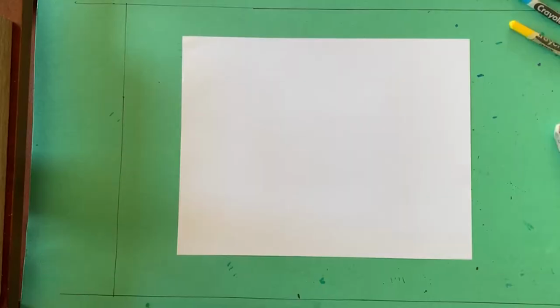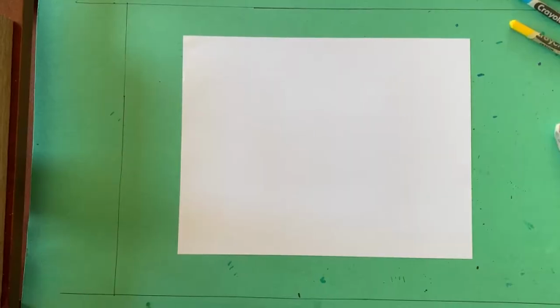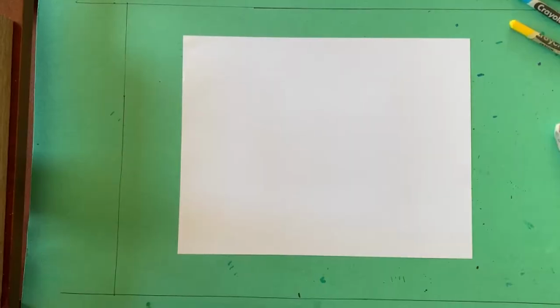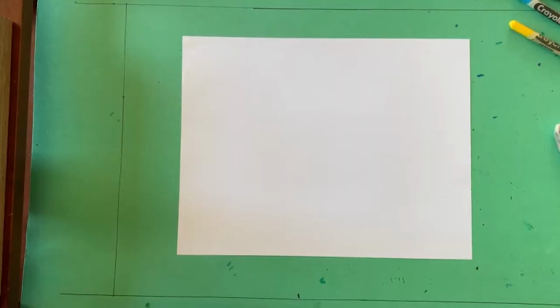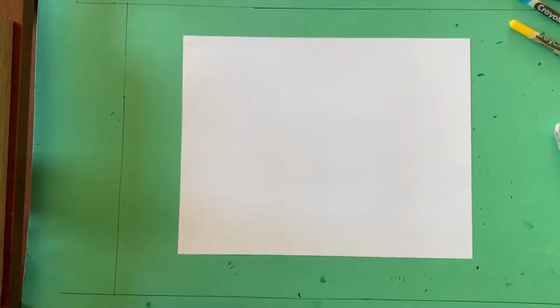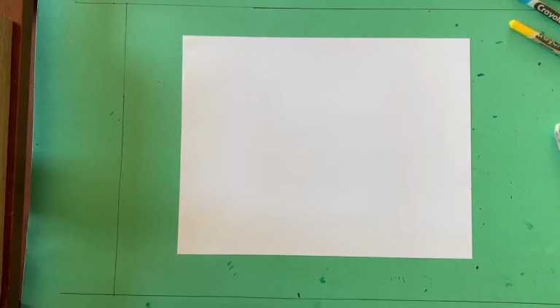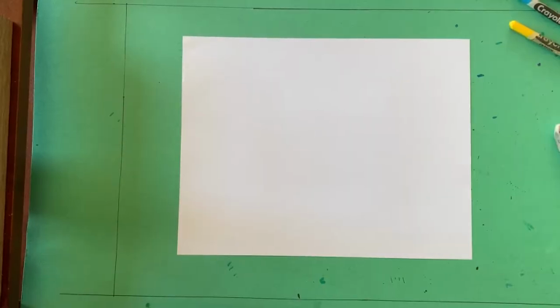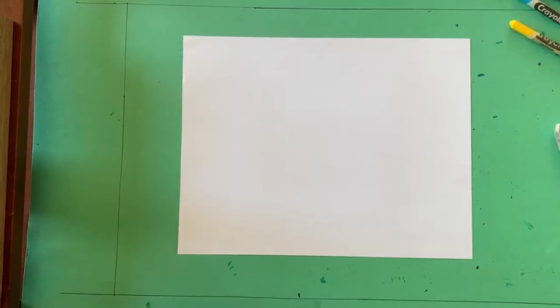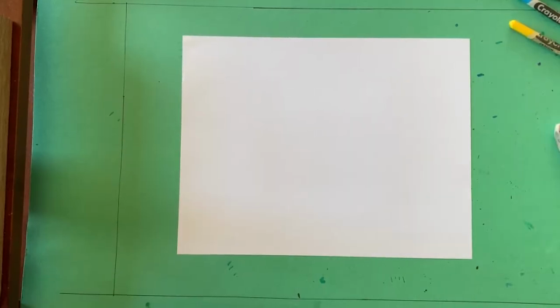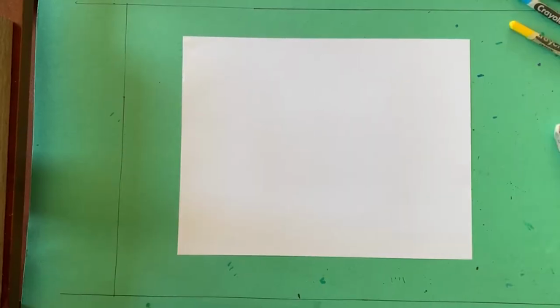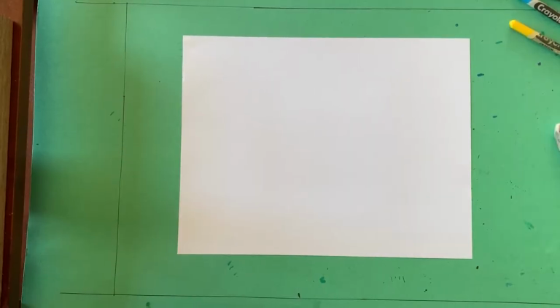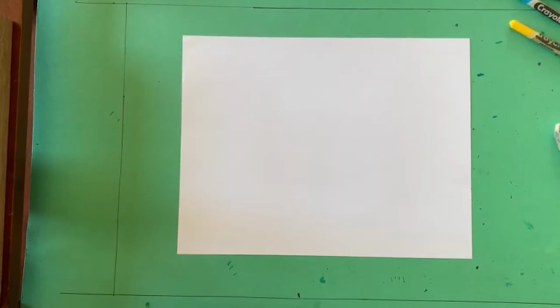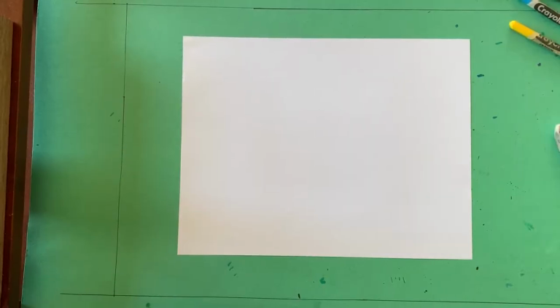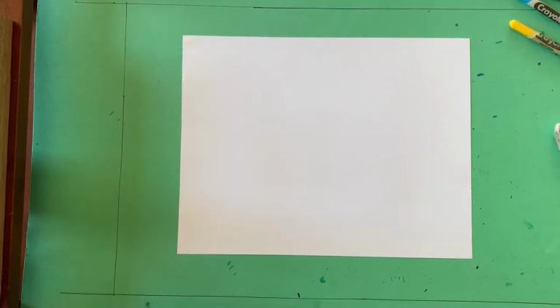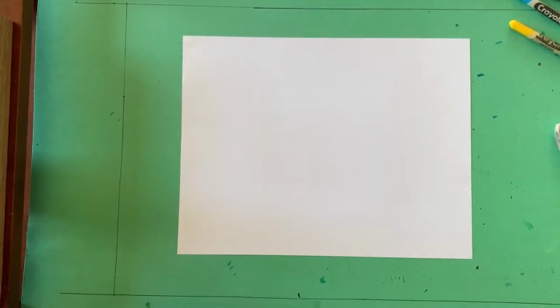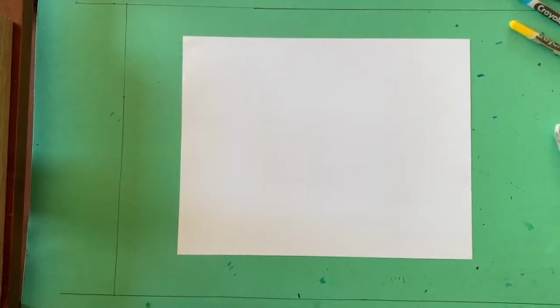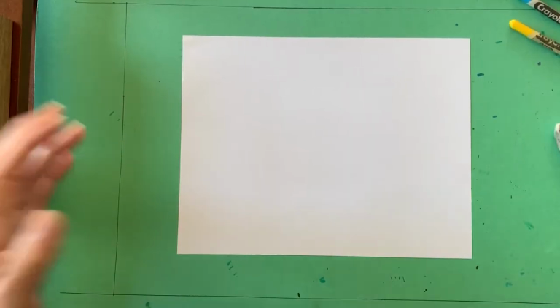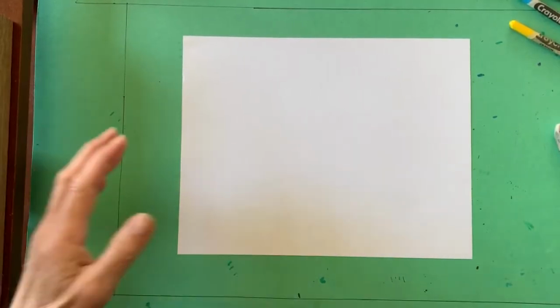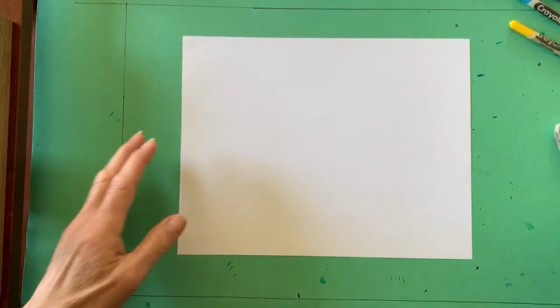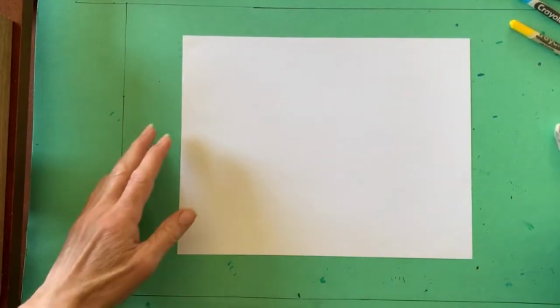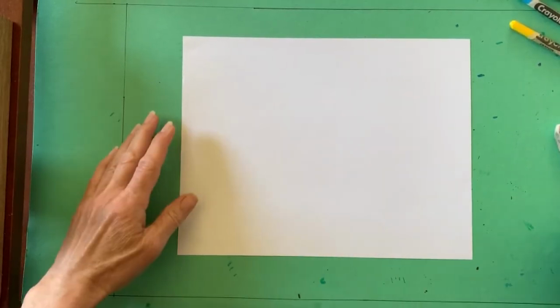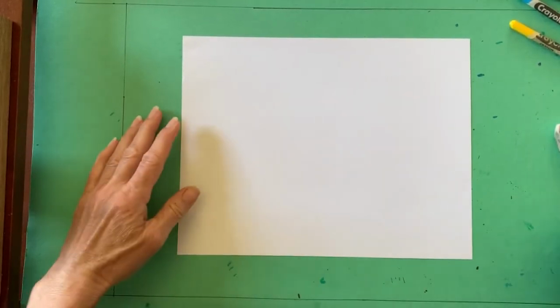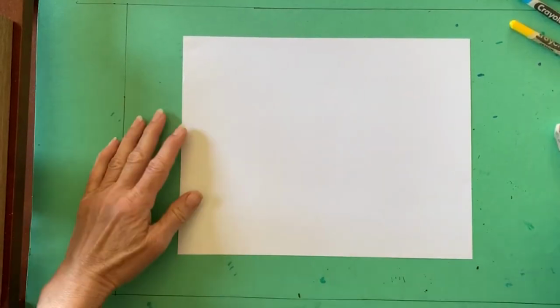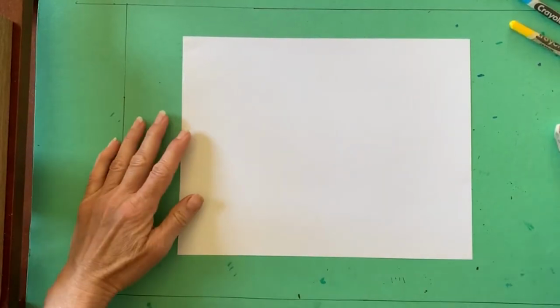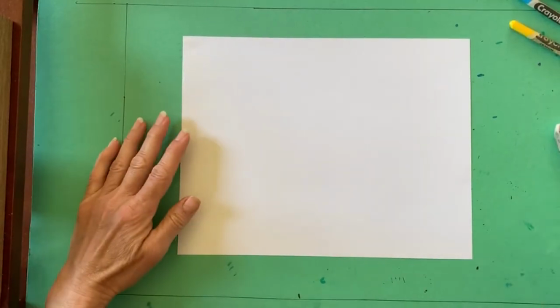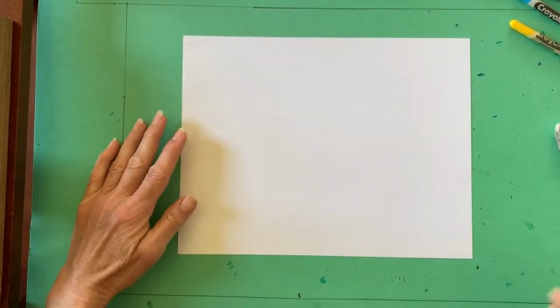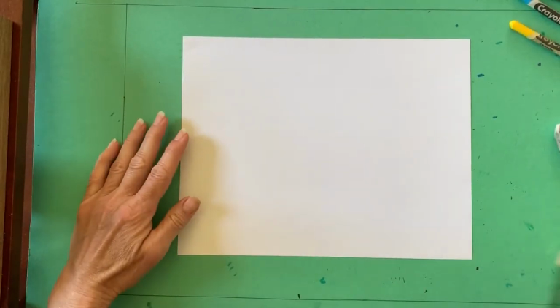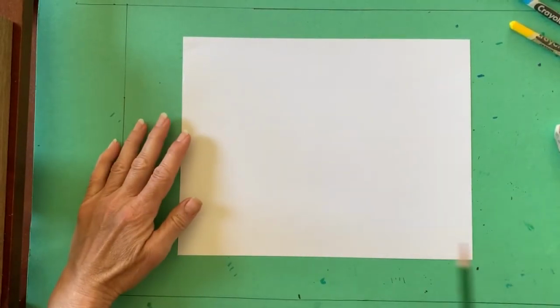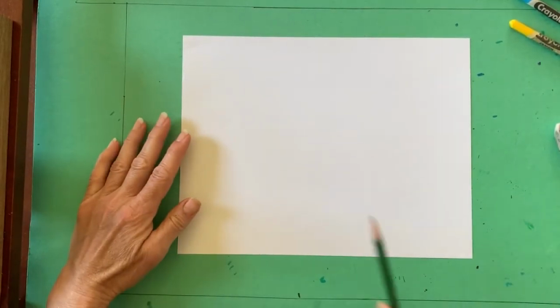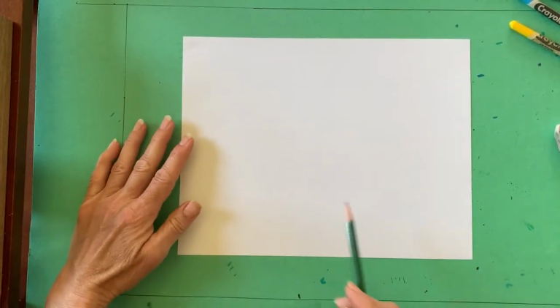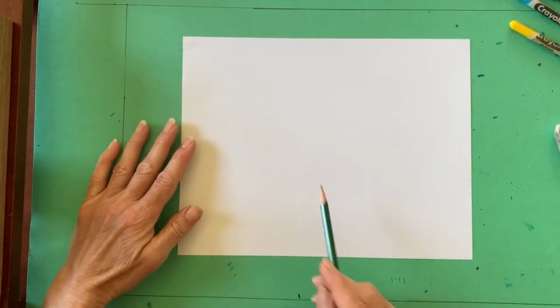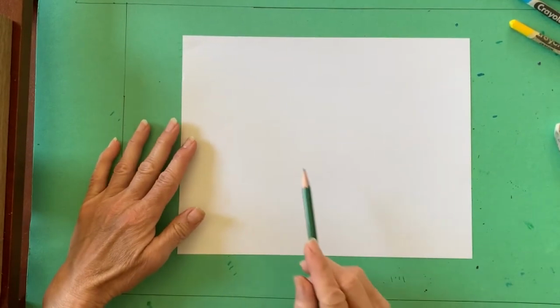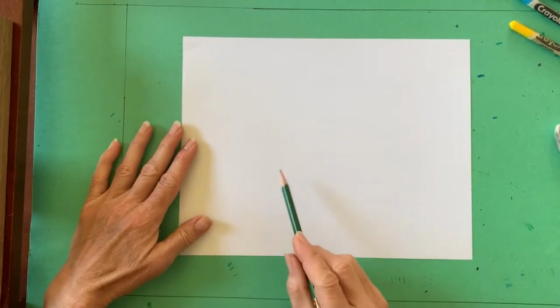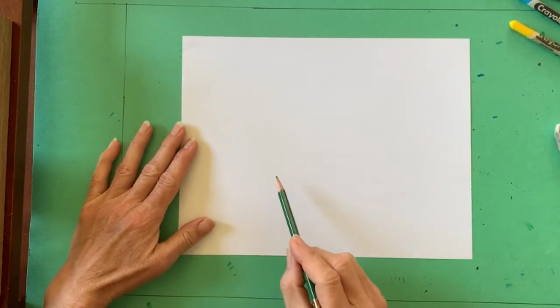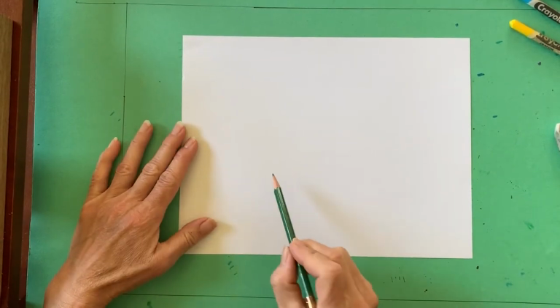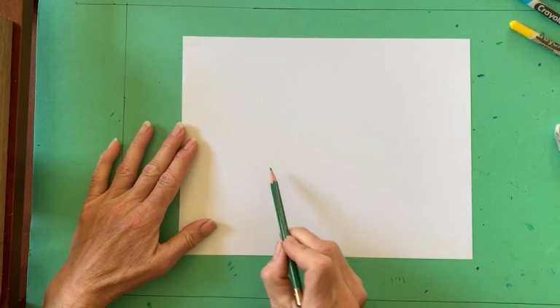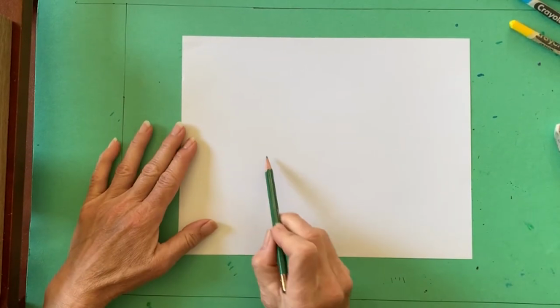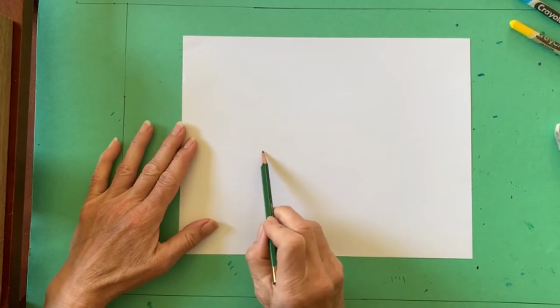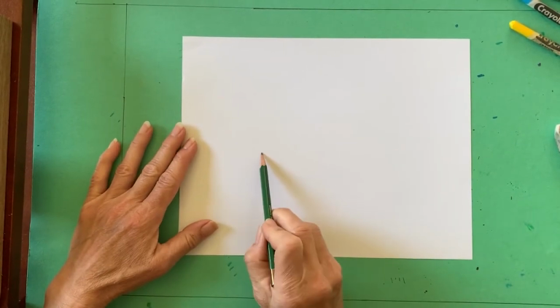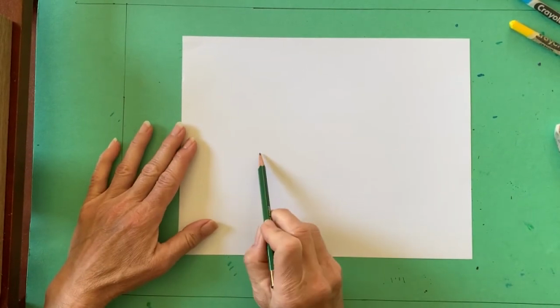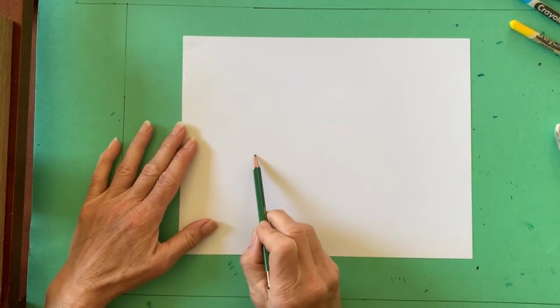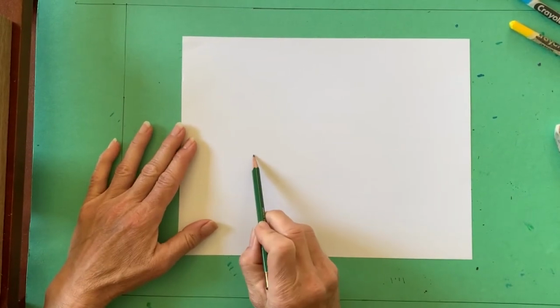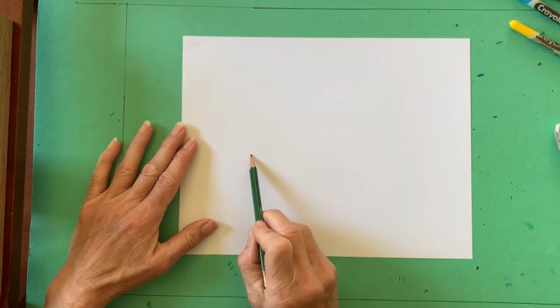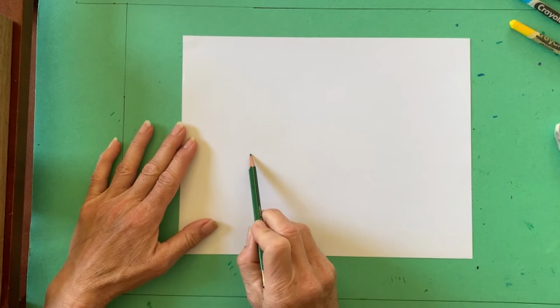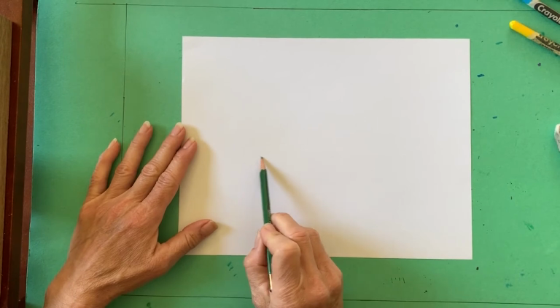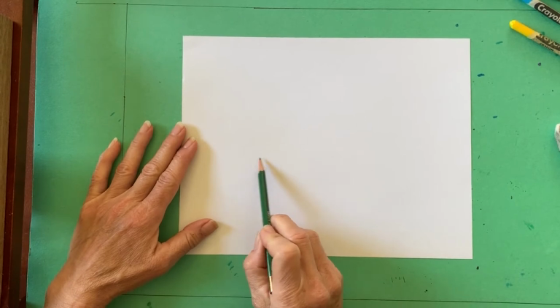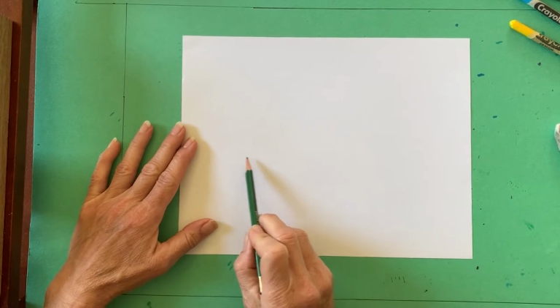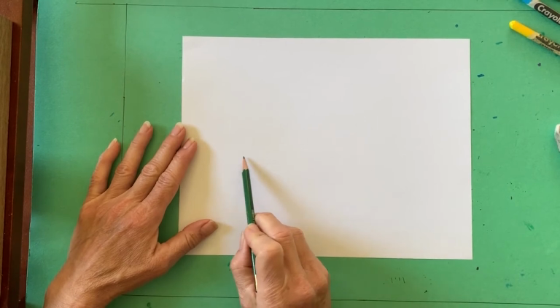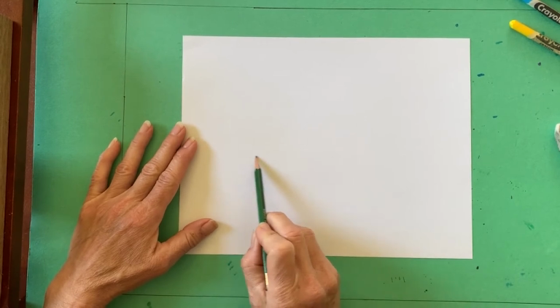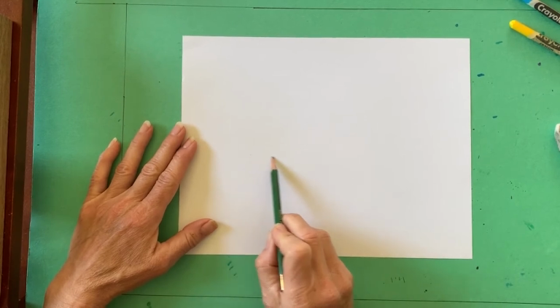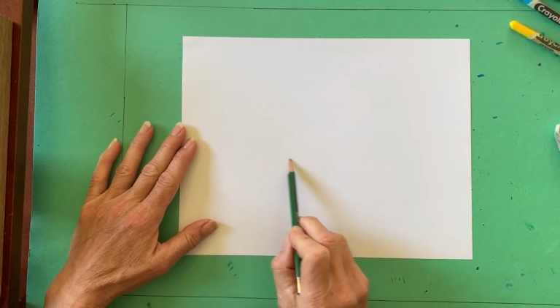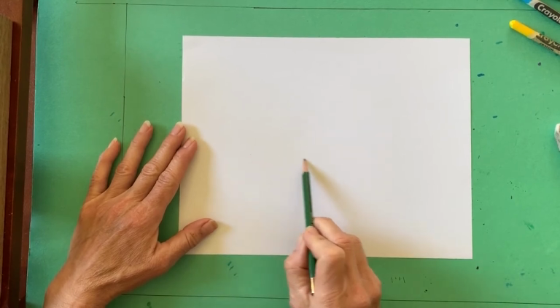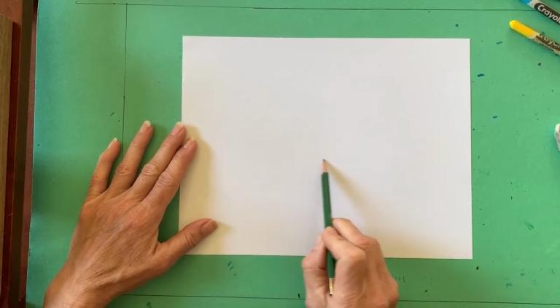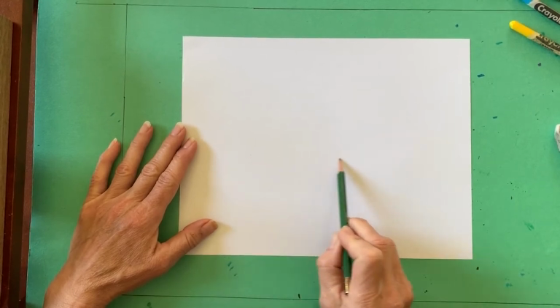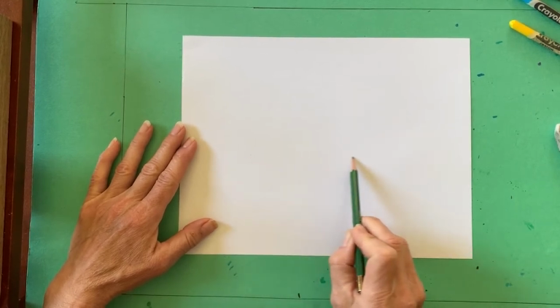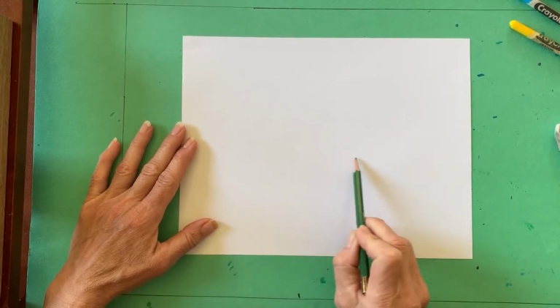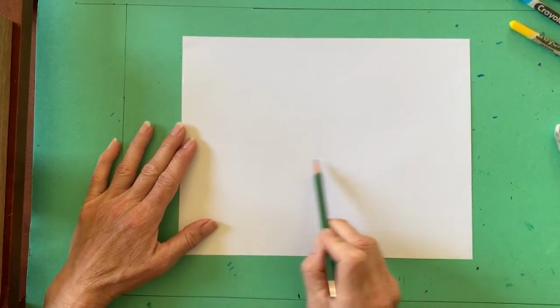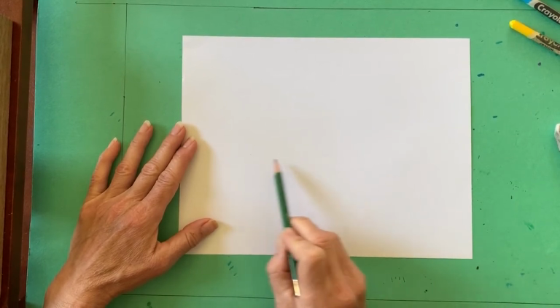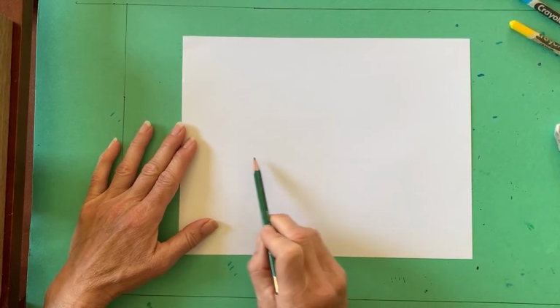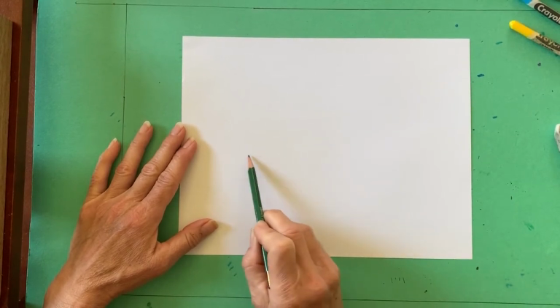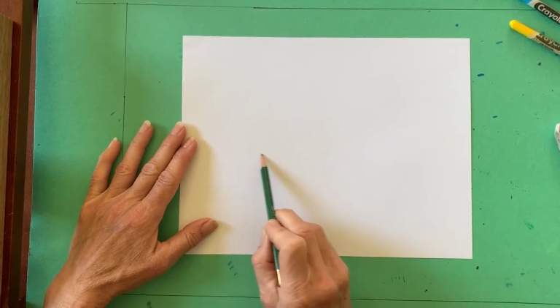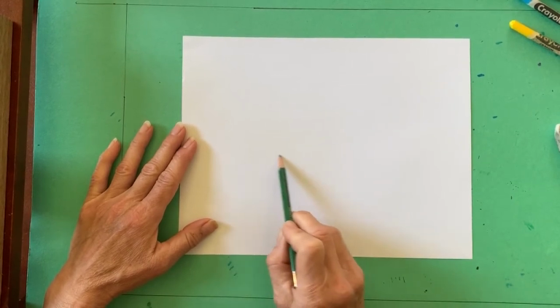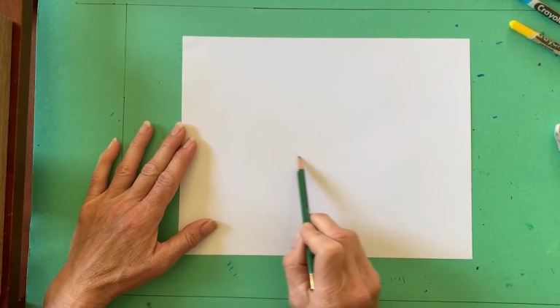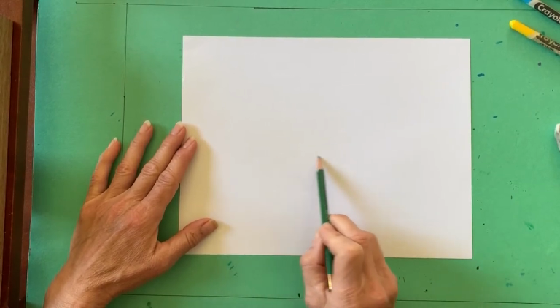You will need your art journal or a sheet of paper, a pencil and an eraser, and crayons in a variety of colors.